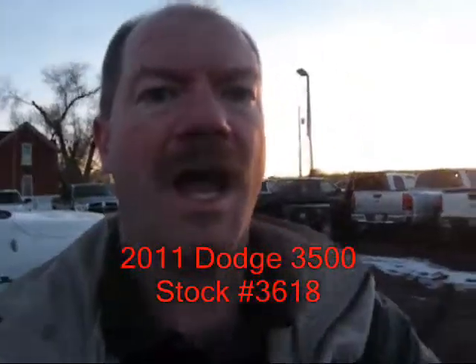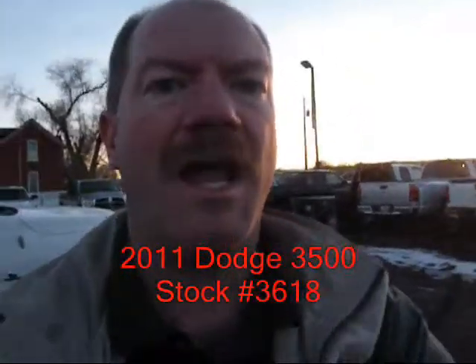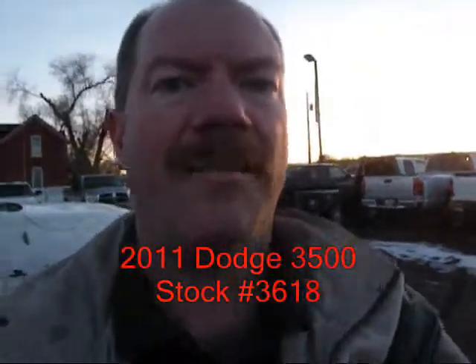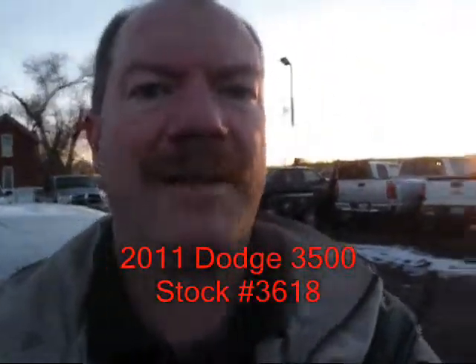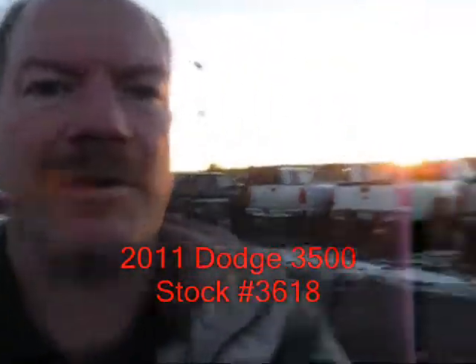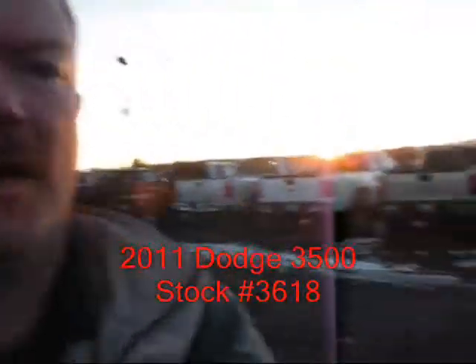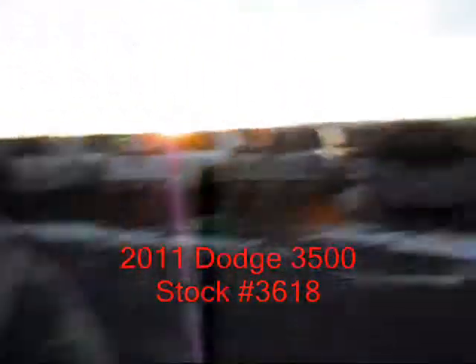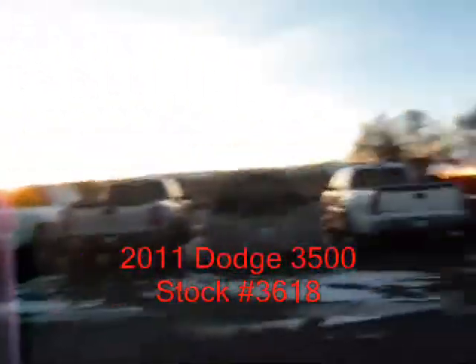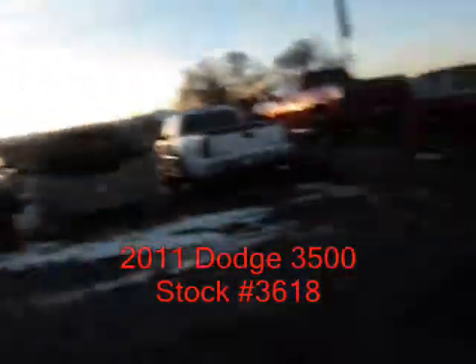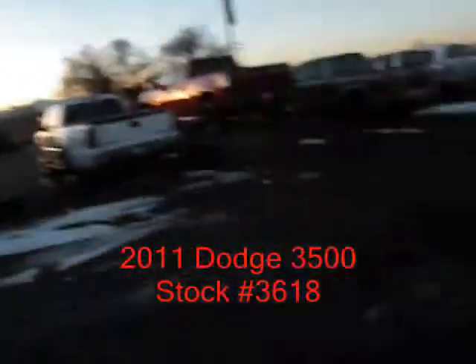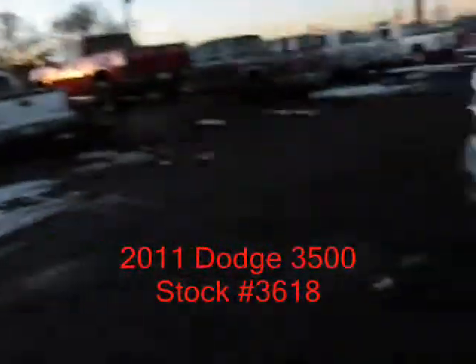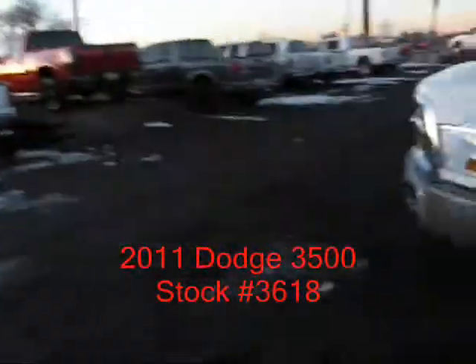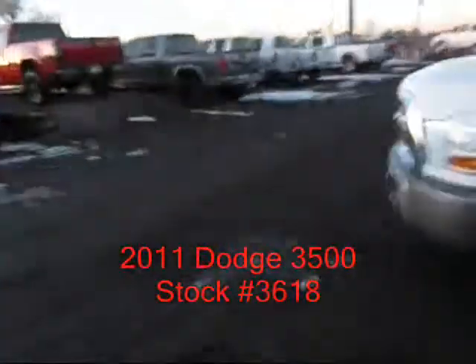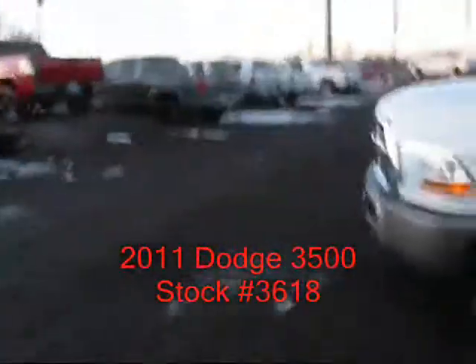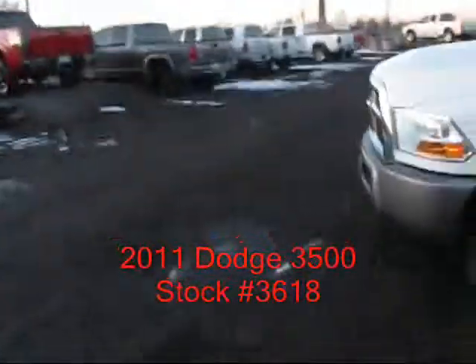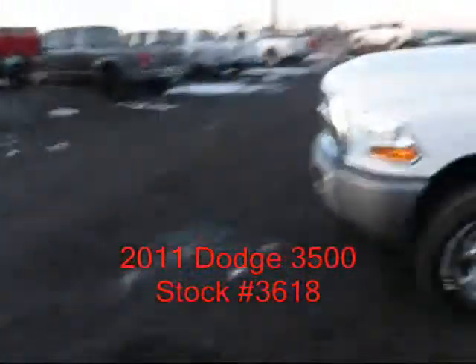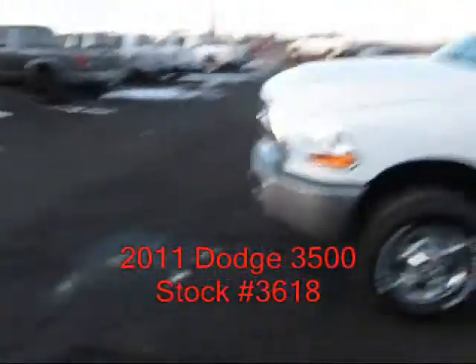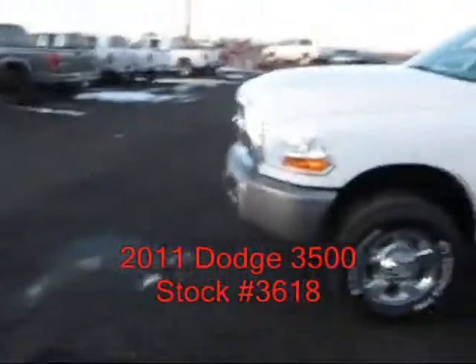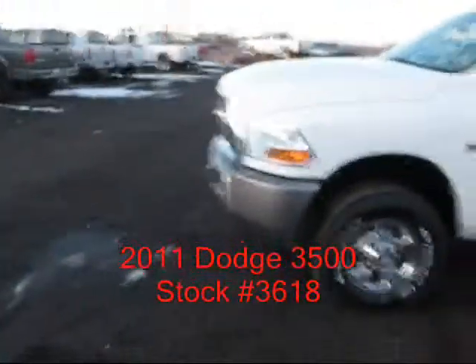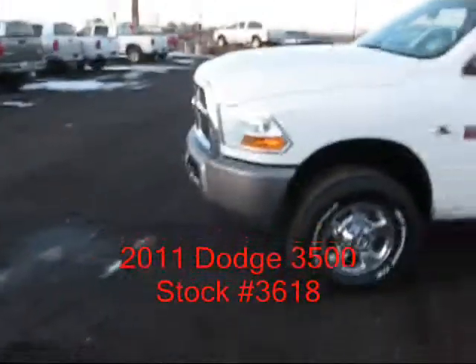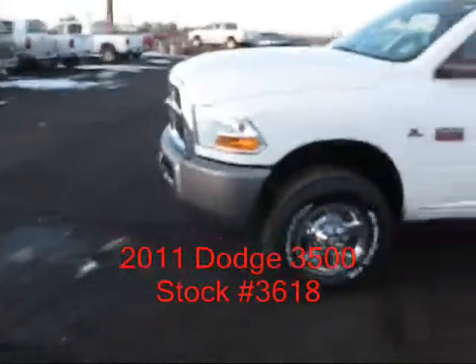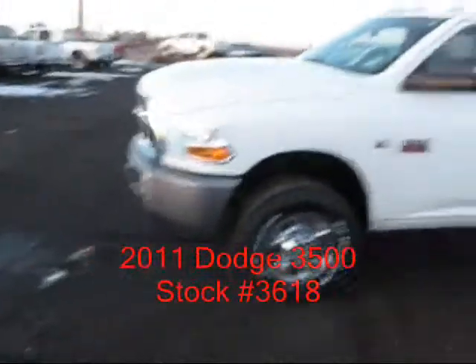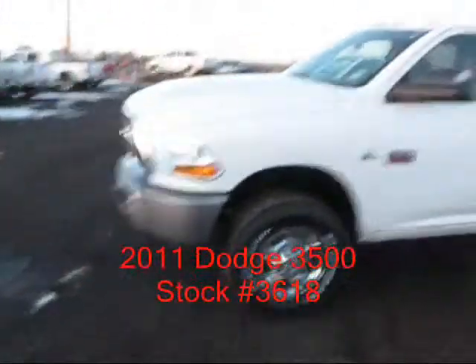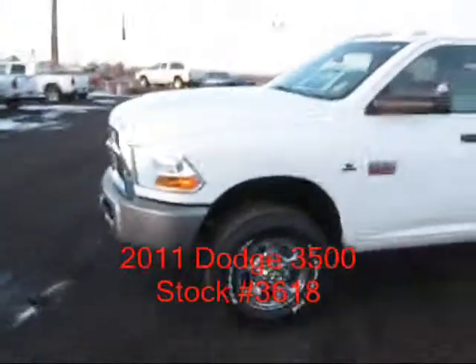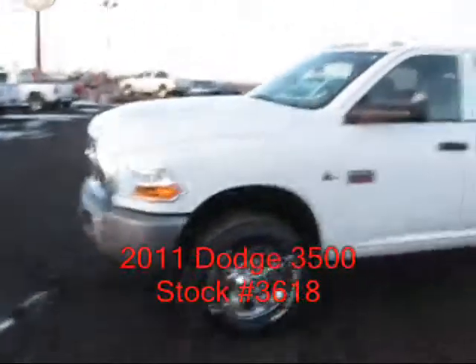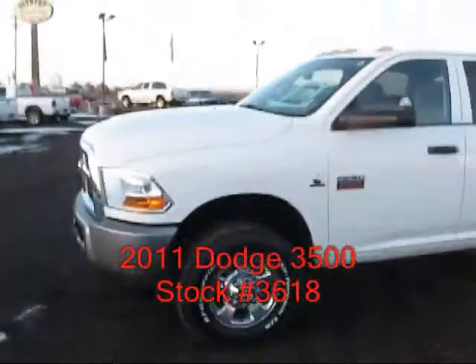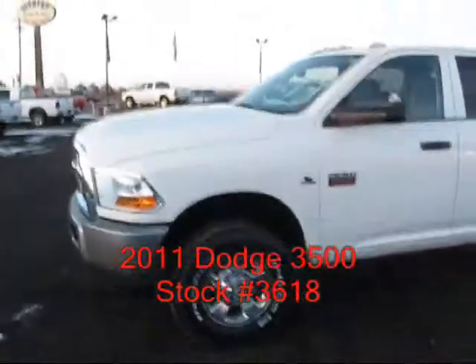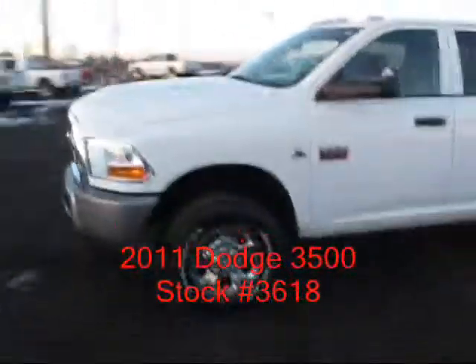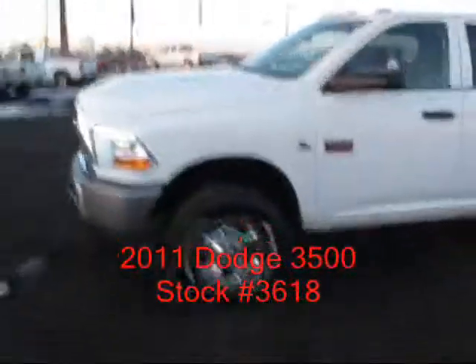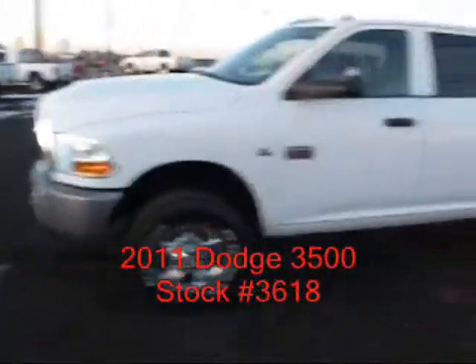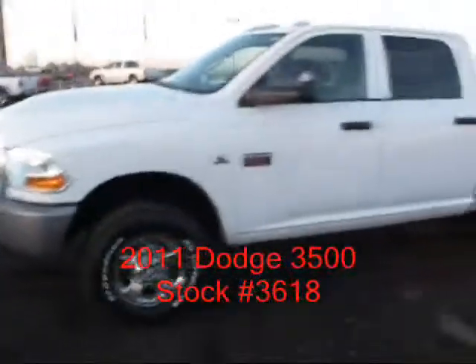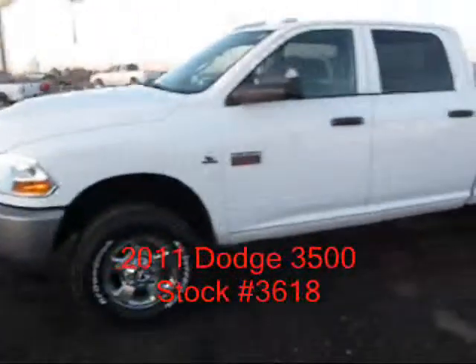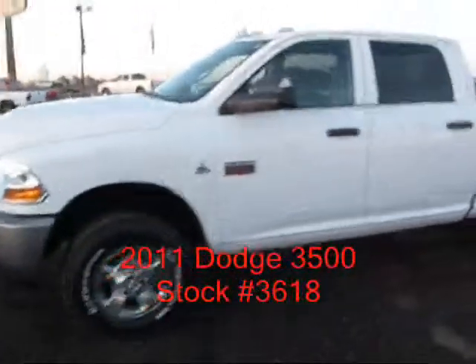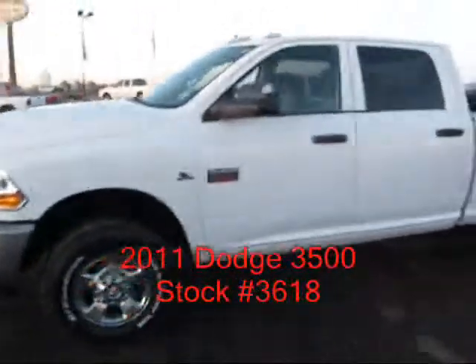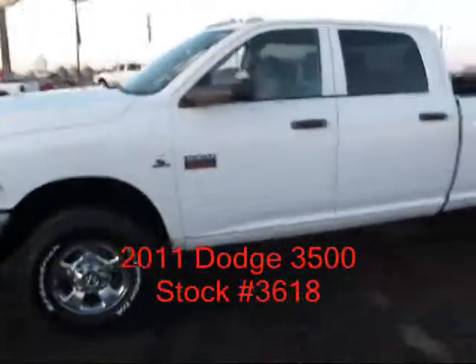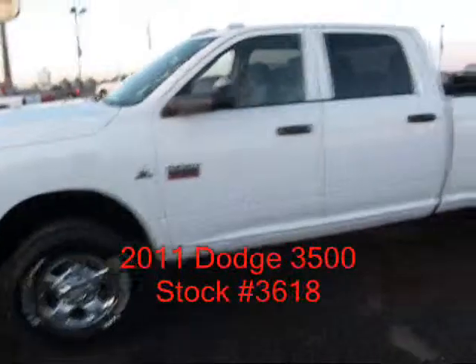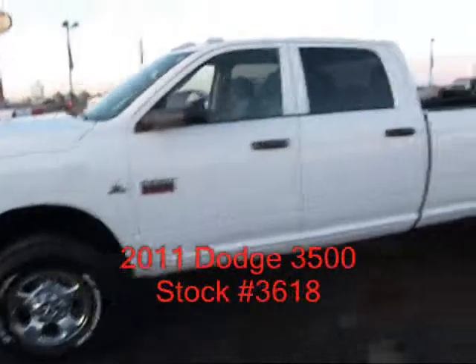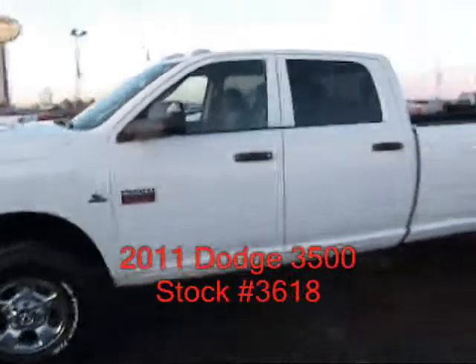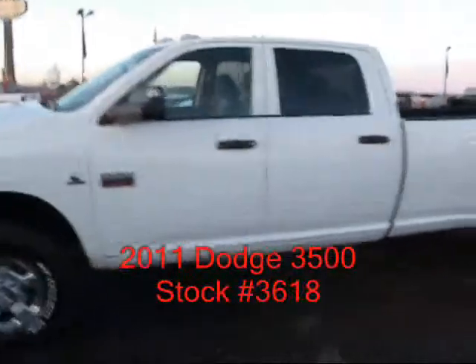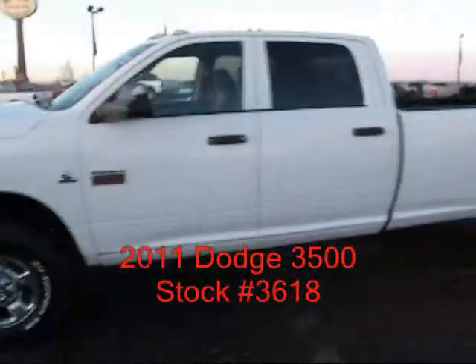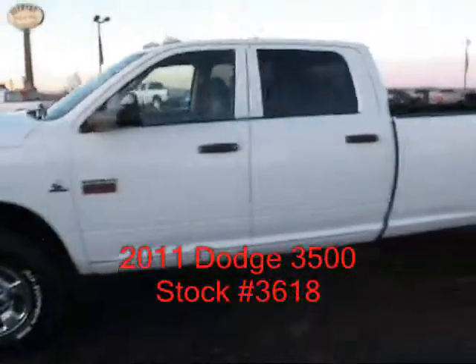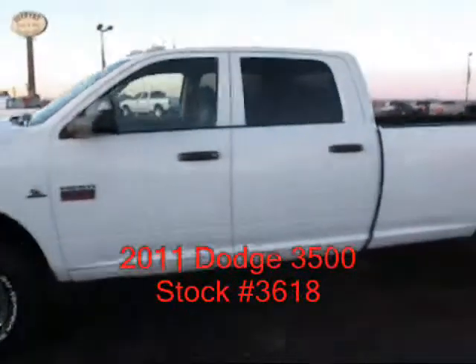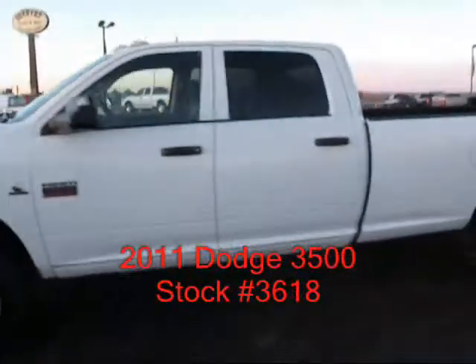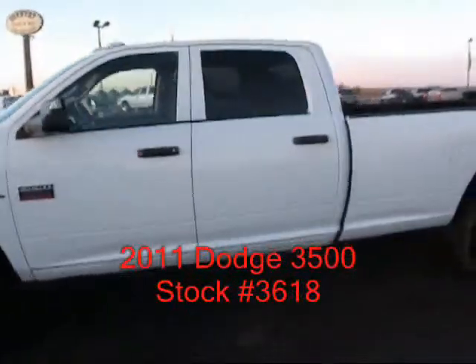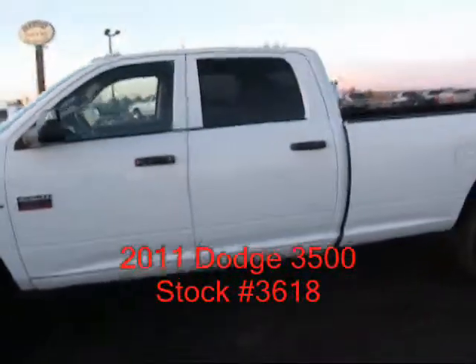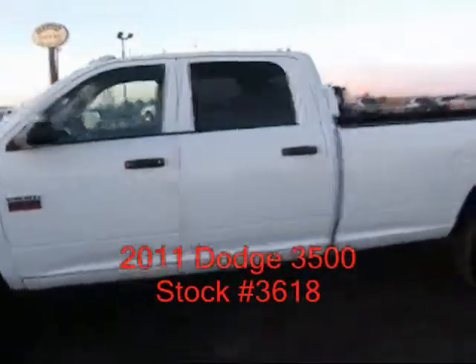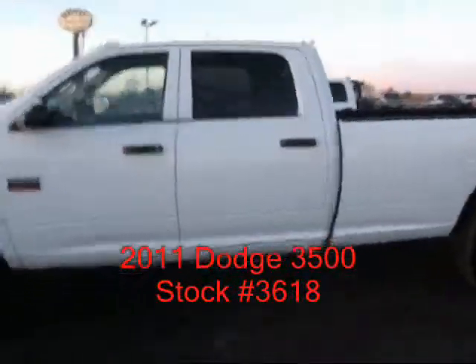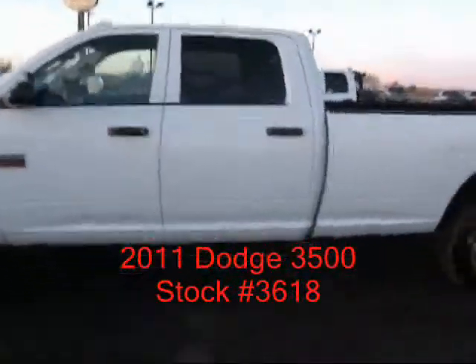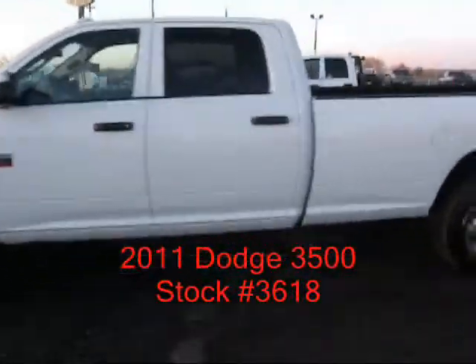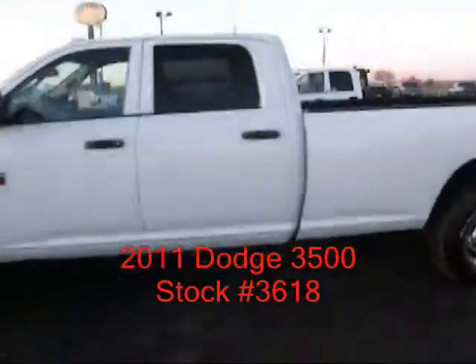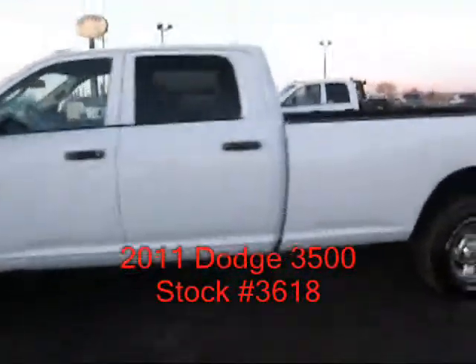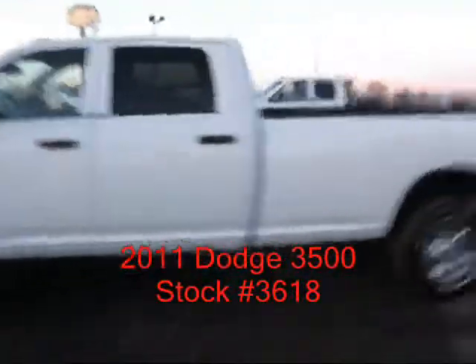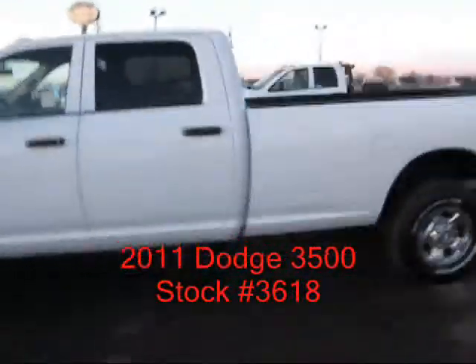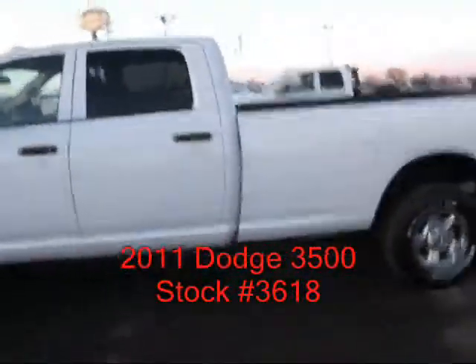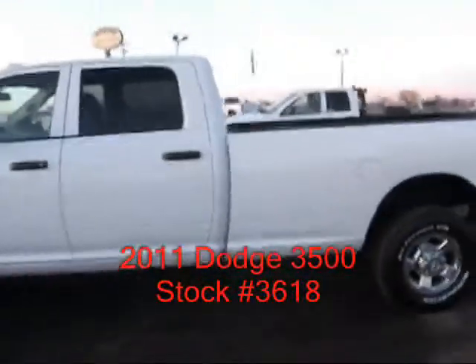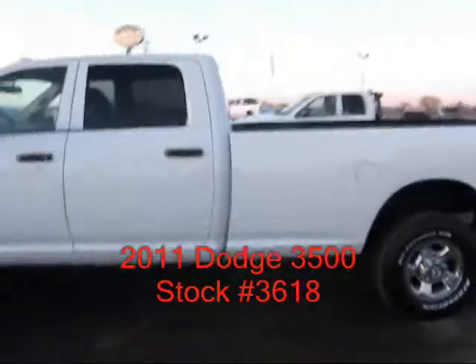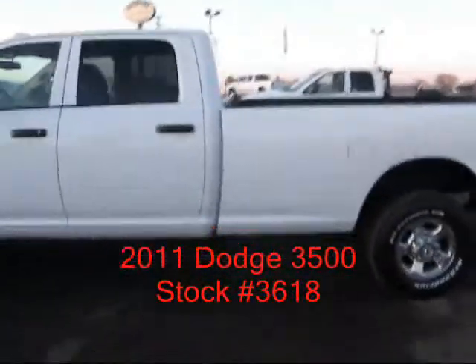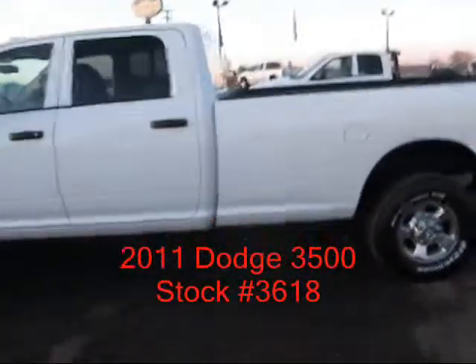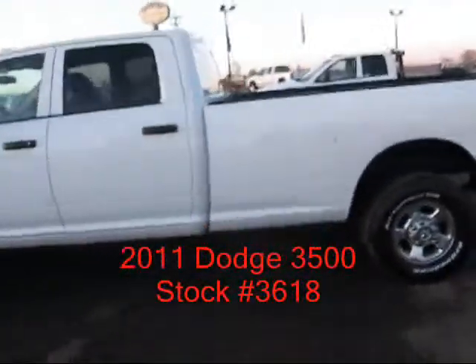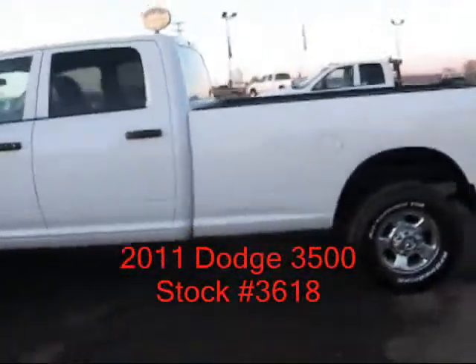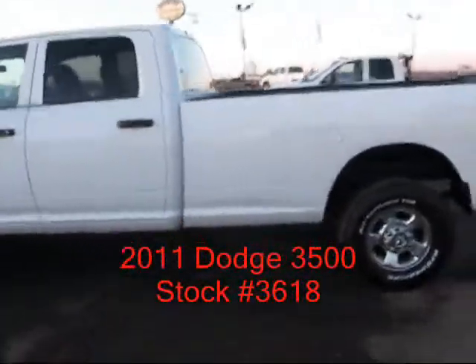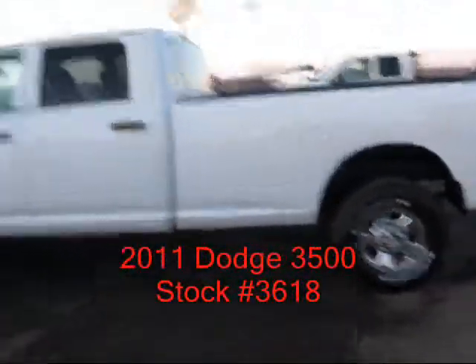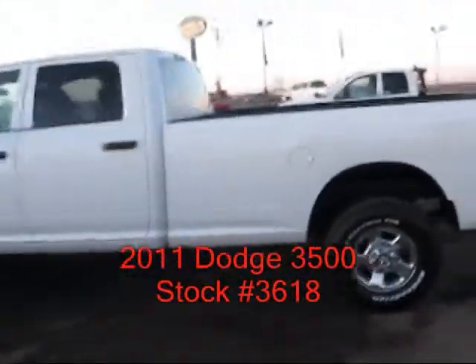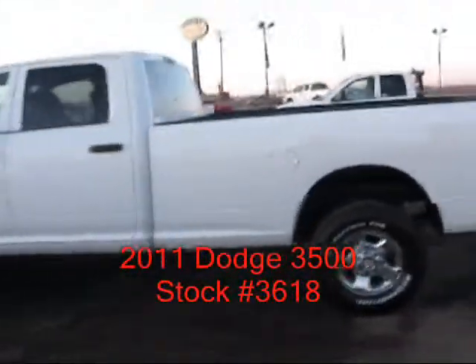Hi, I'm Mike with Country Truck in Fort Lupton, Colorado. Got a real nice Dodge to show you. It's a 2011 single-wheel, one-ton, crew cab long bed.